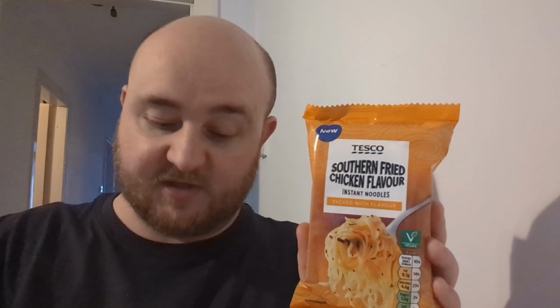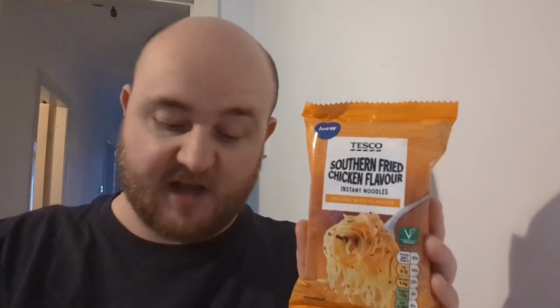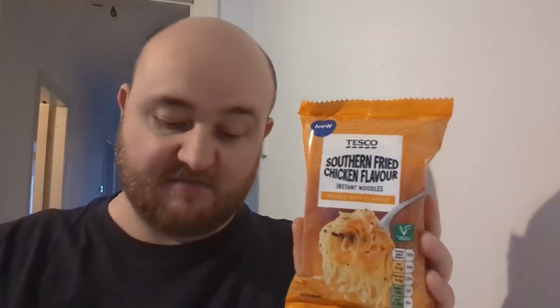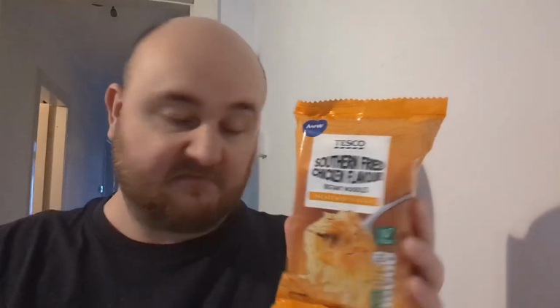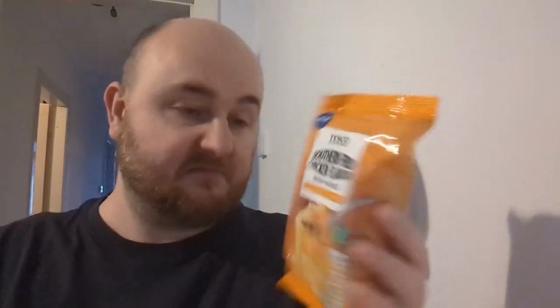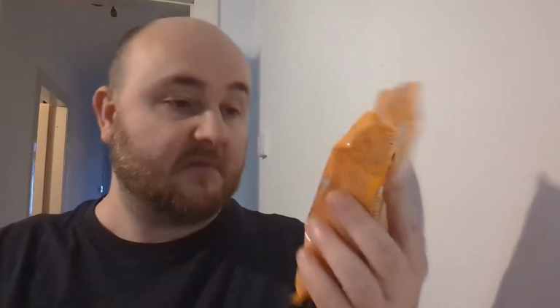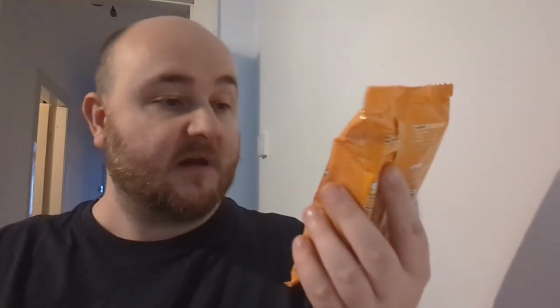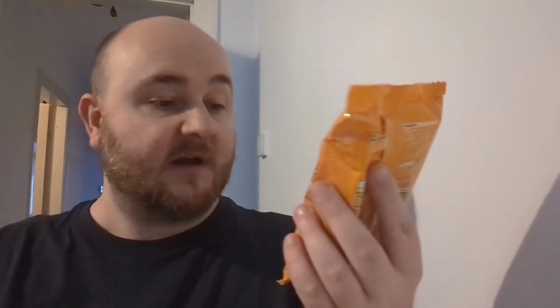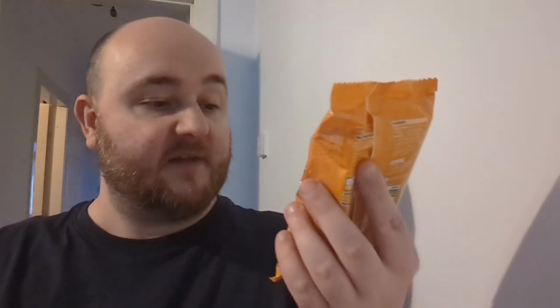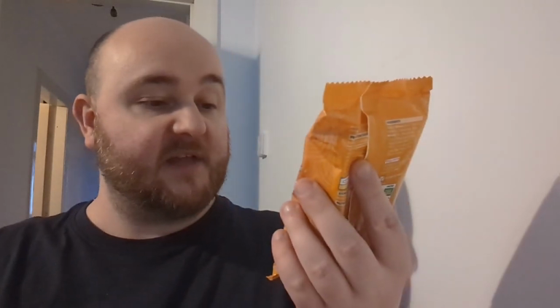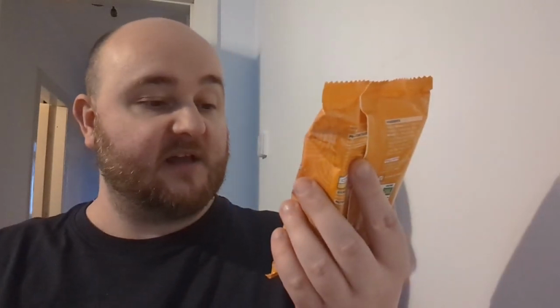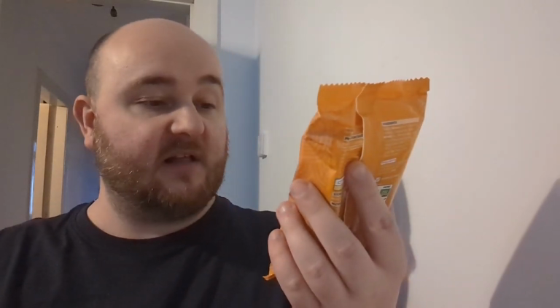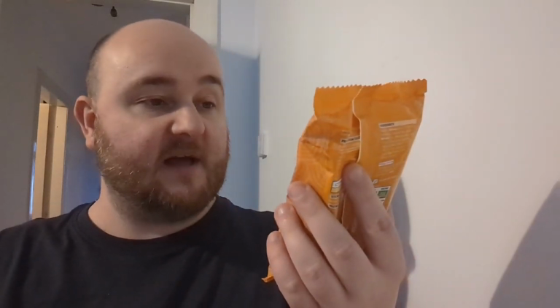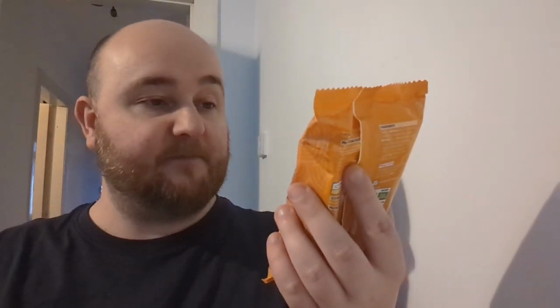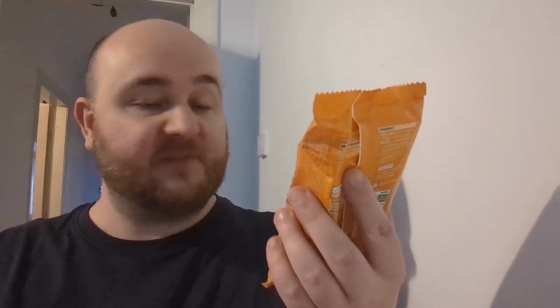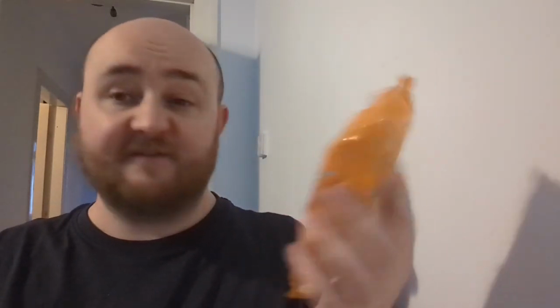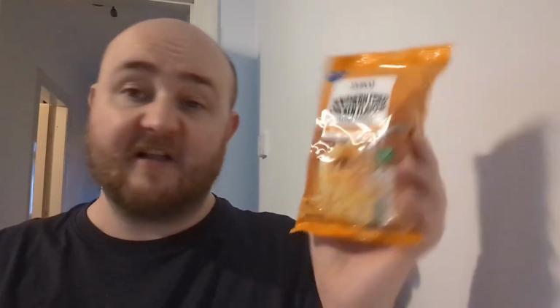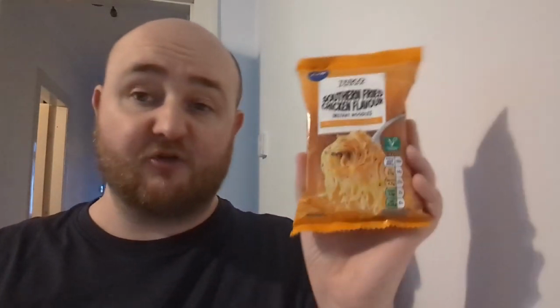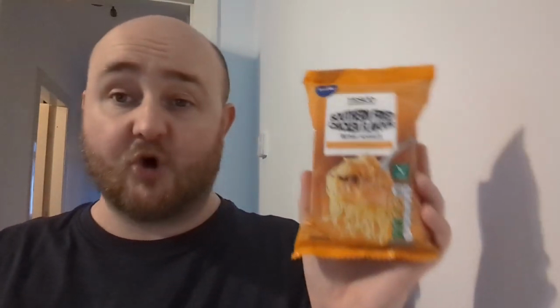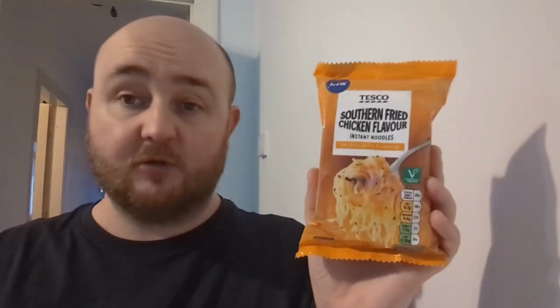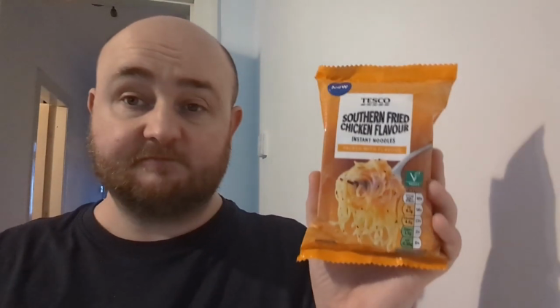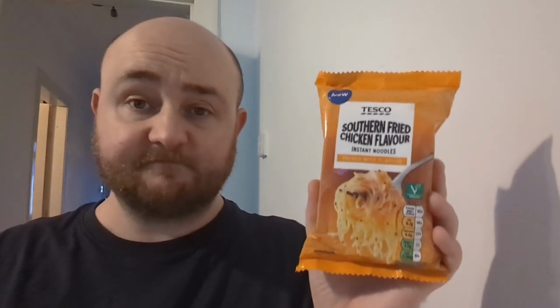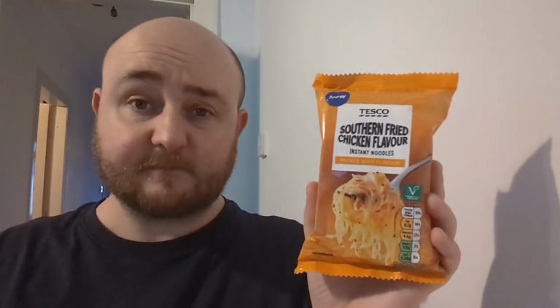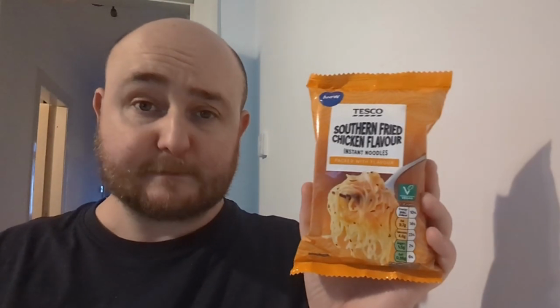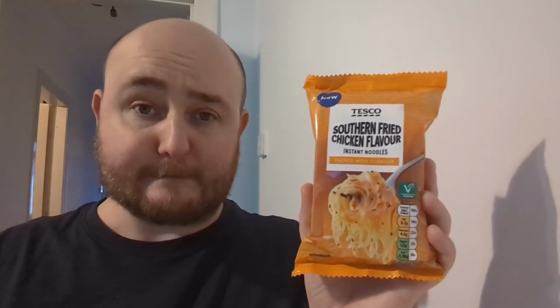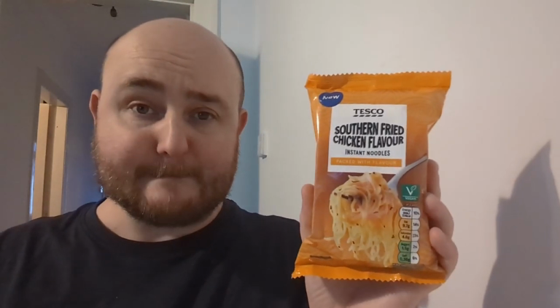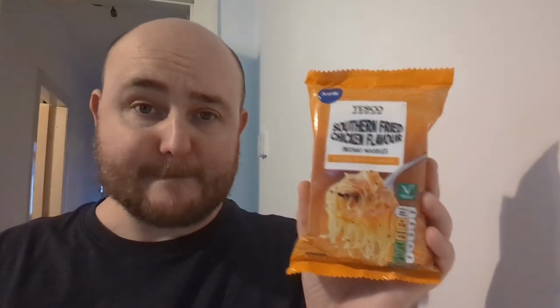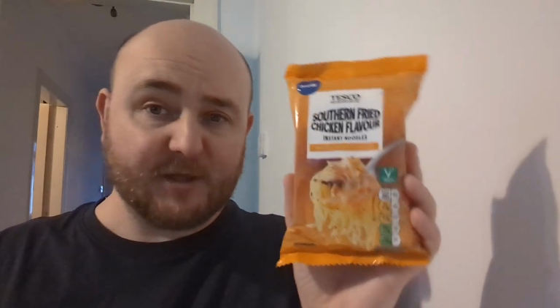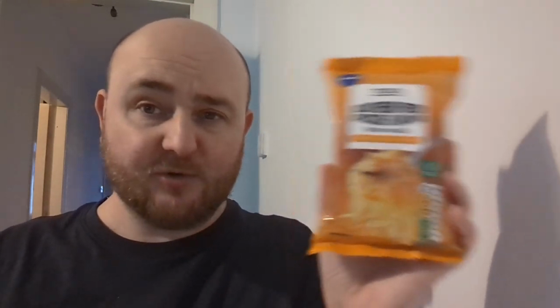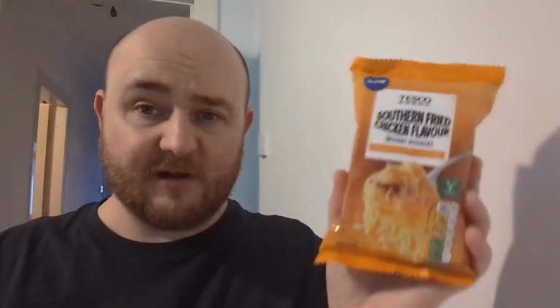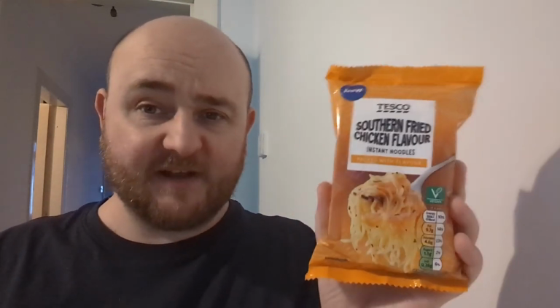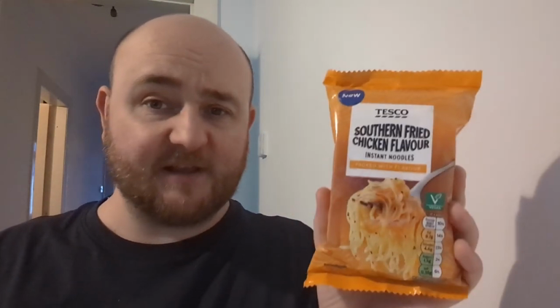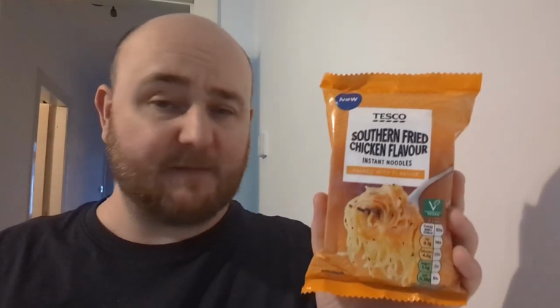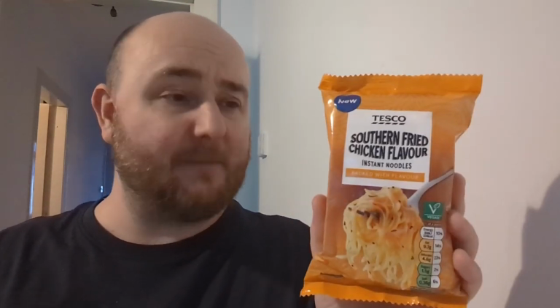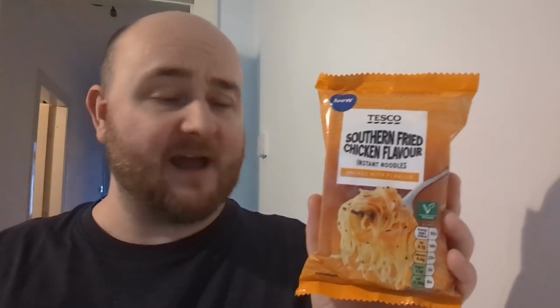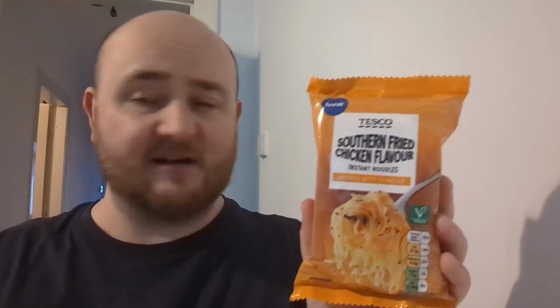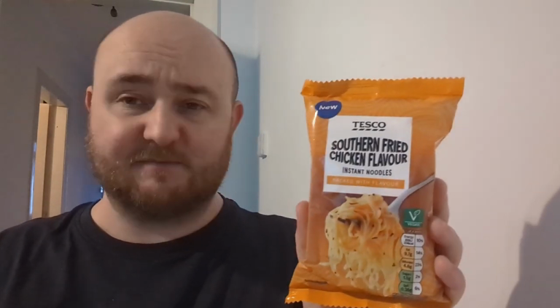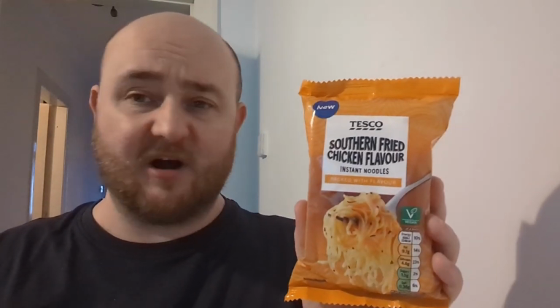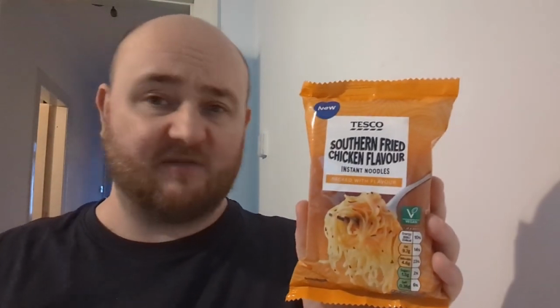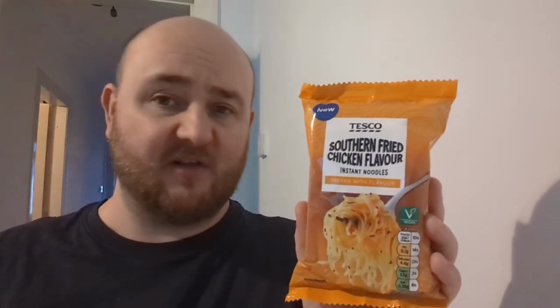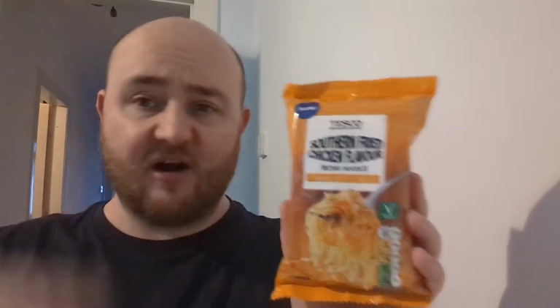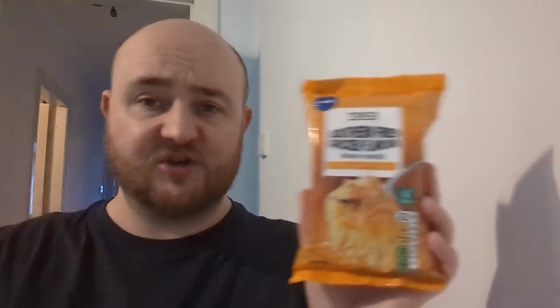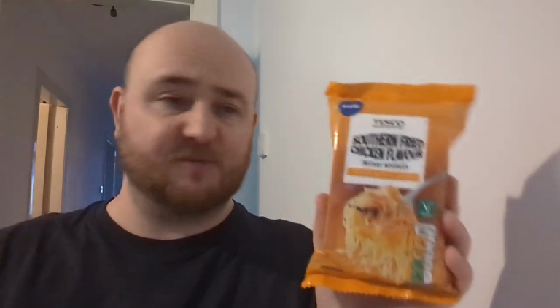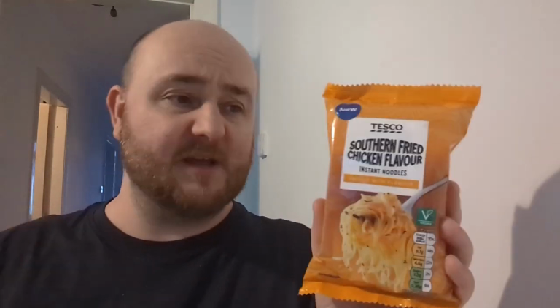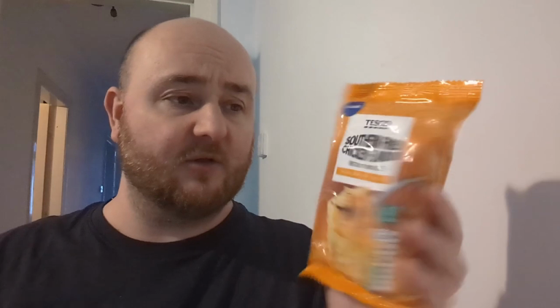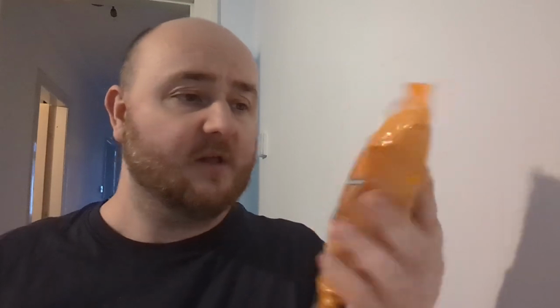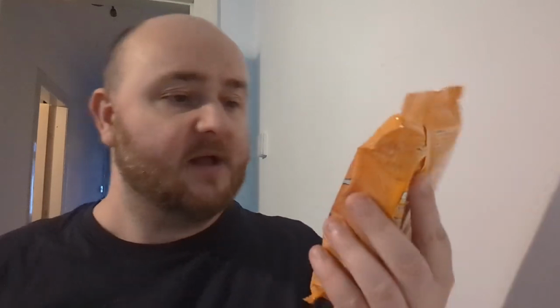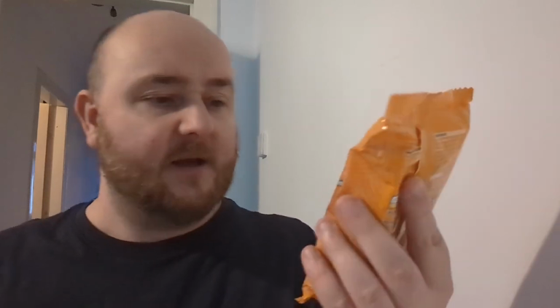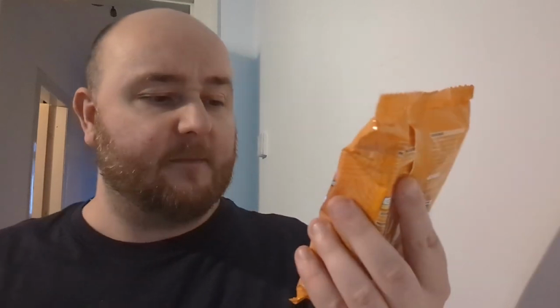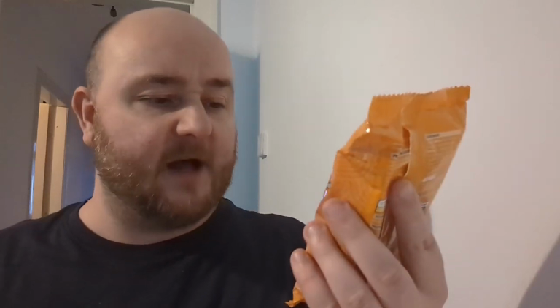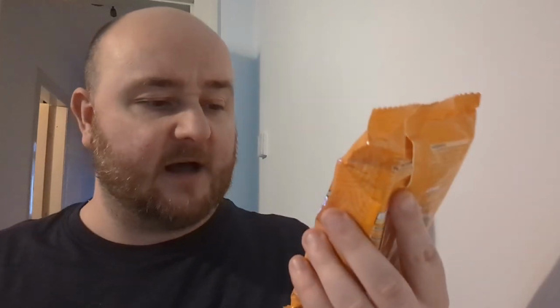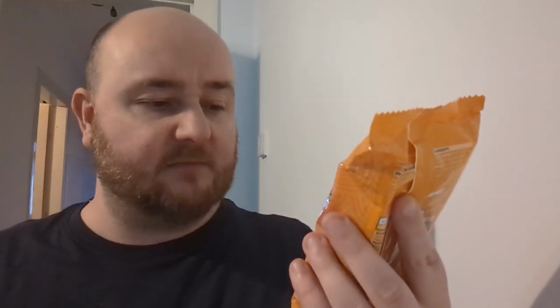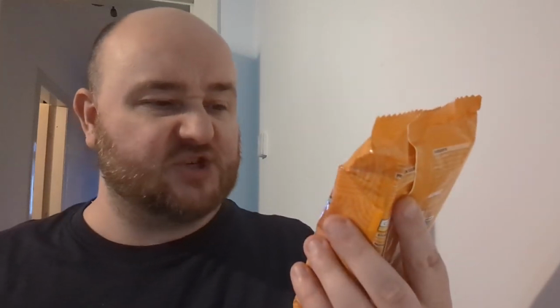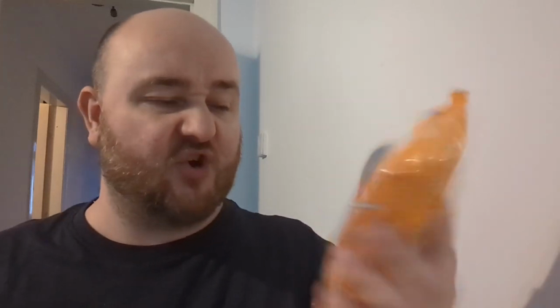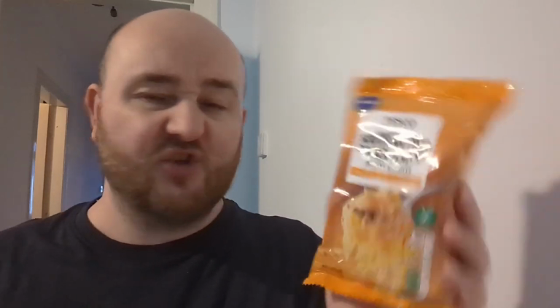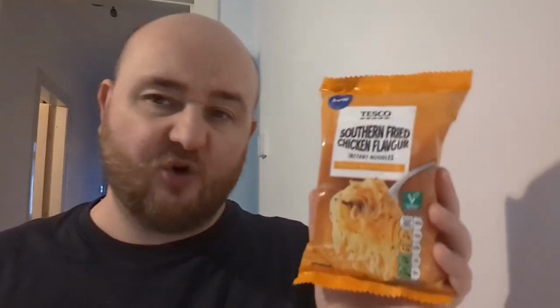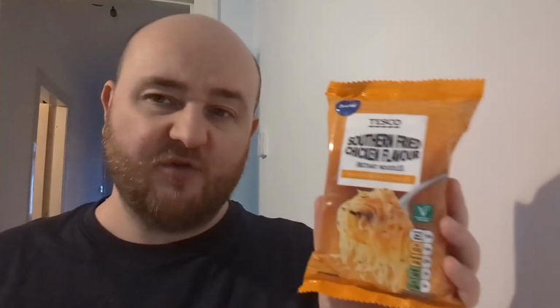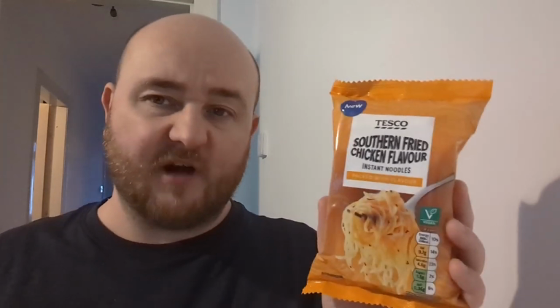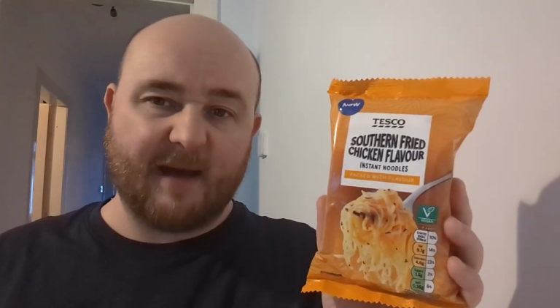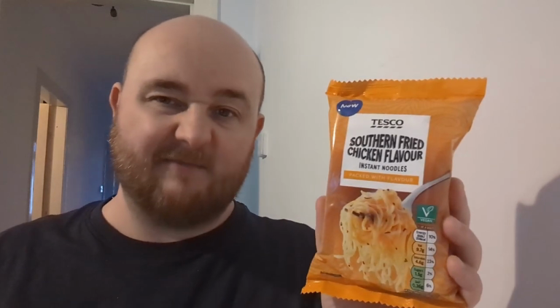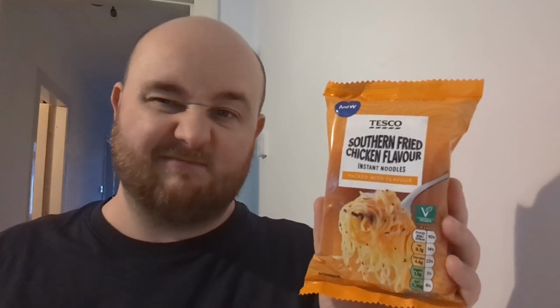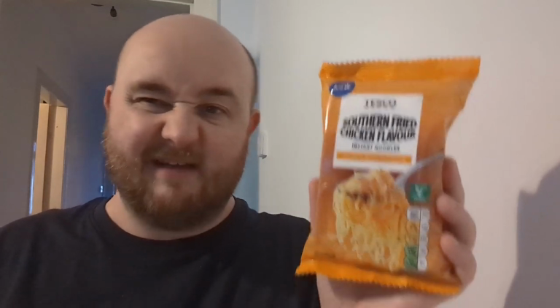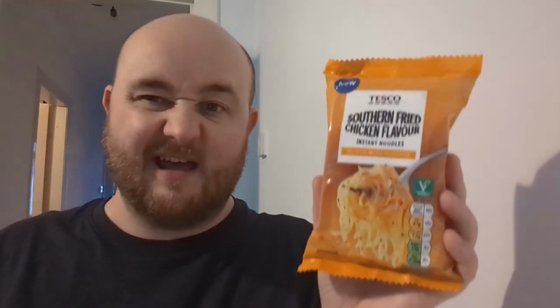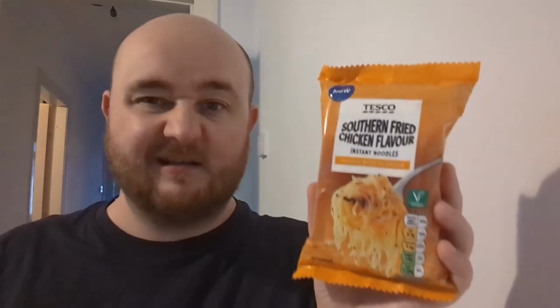So yeah, they'll fill a role. I think they'd be better as part of a larger meal. Just on their own, they're a bit meh.